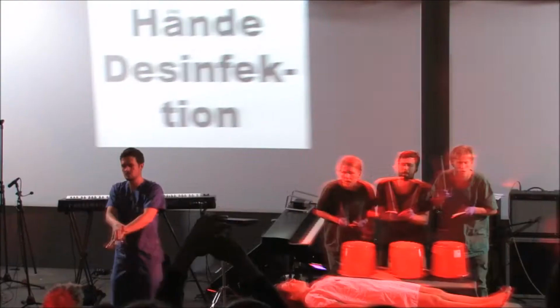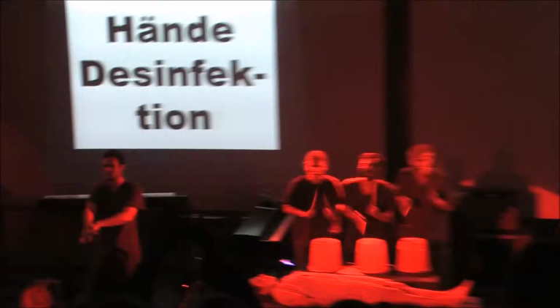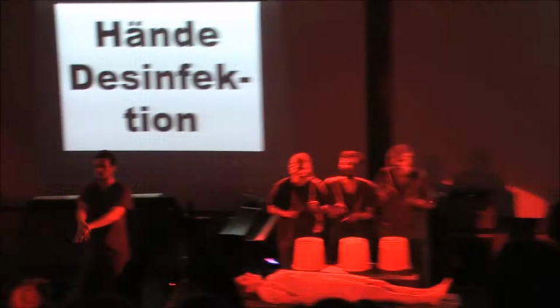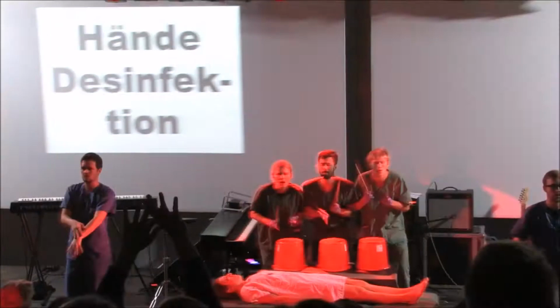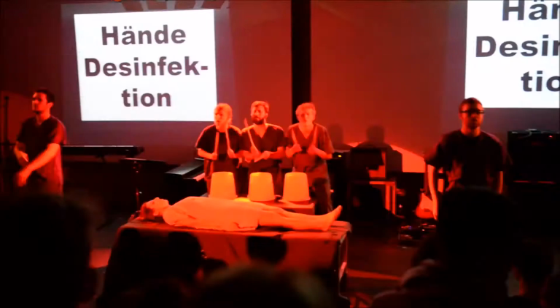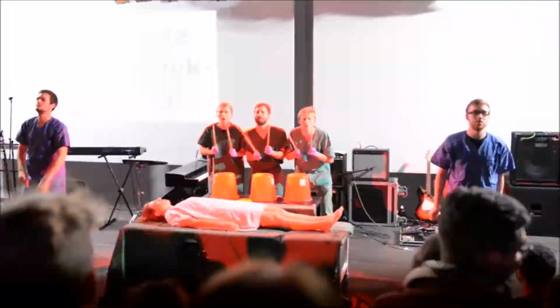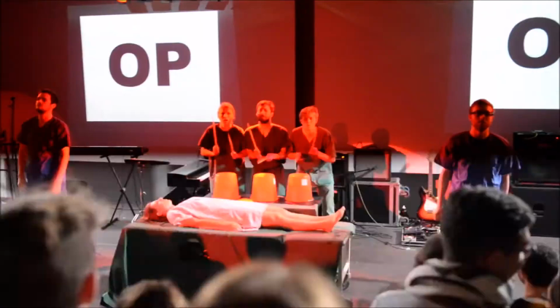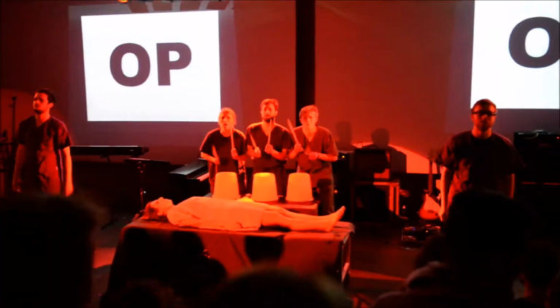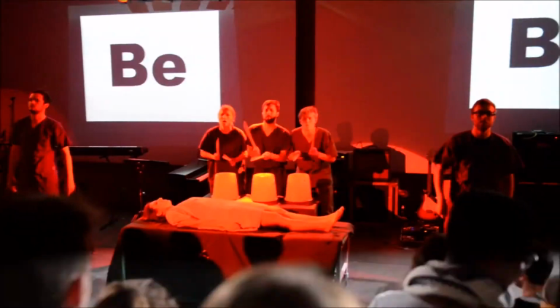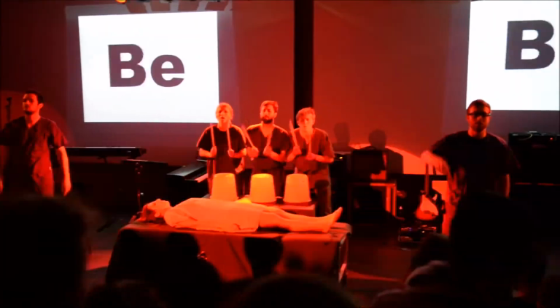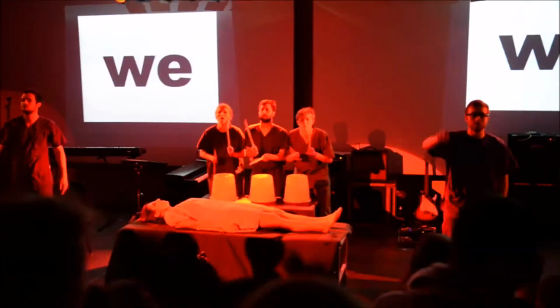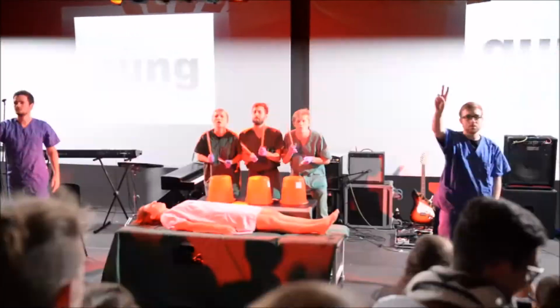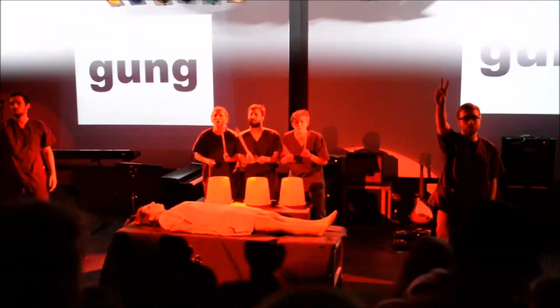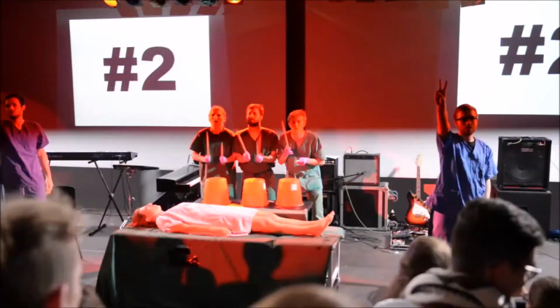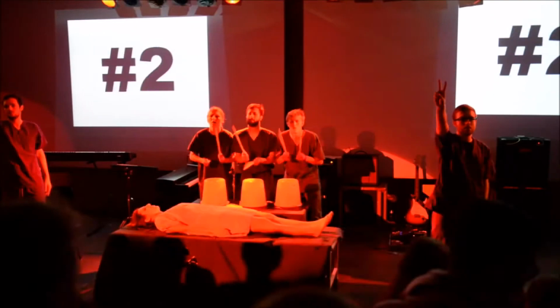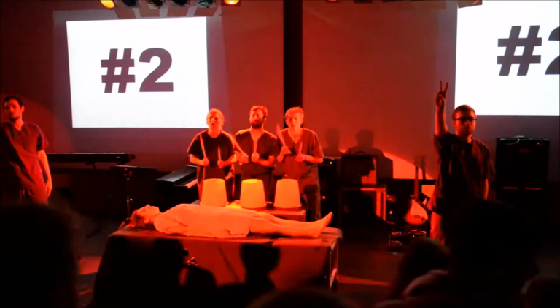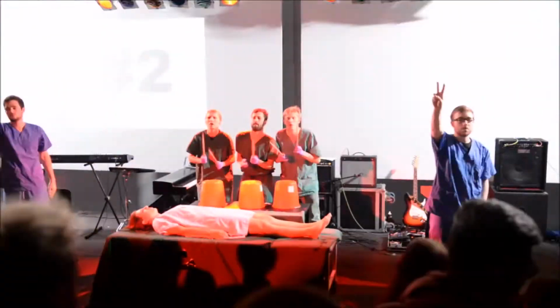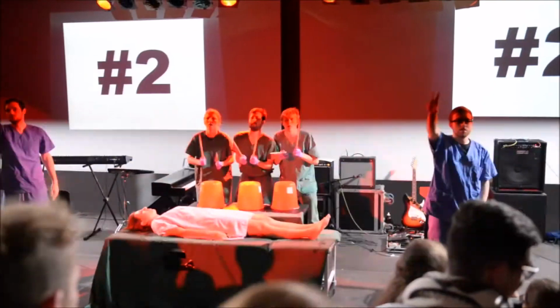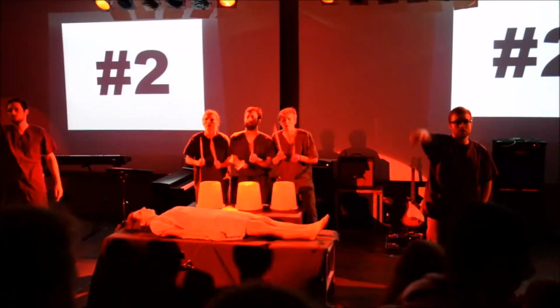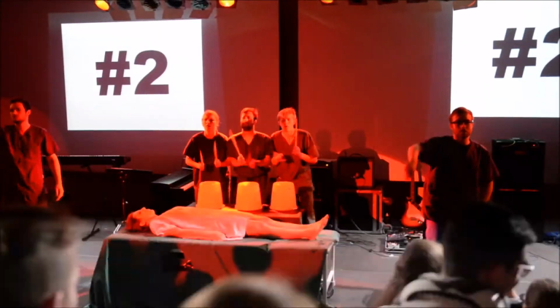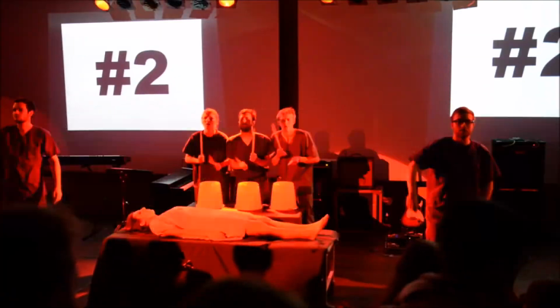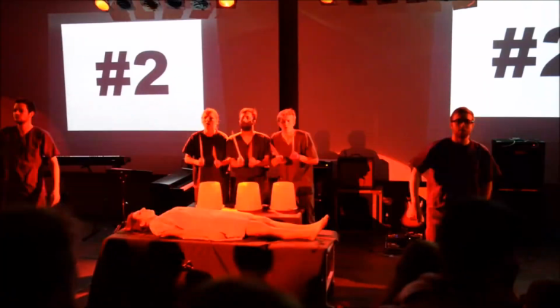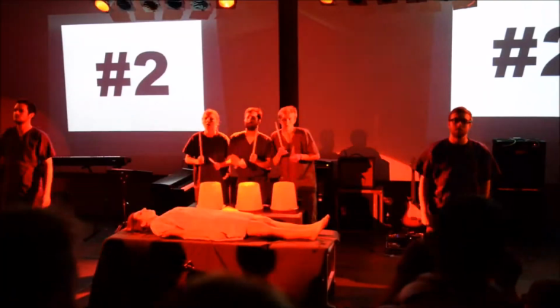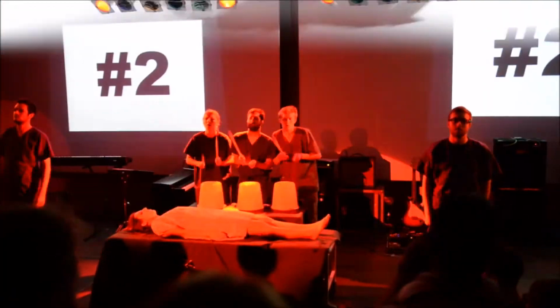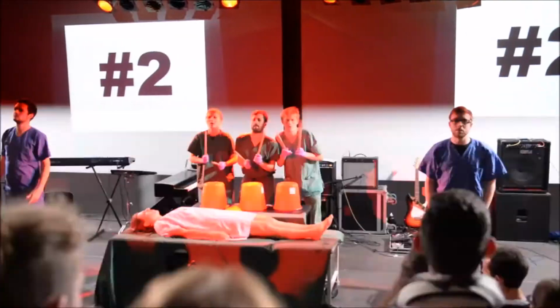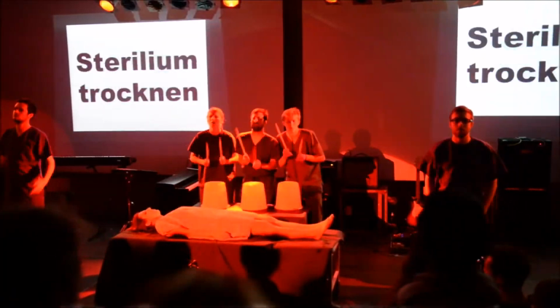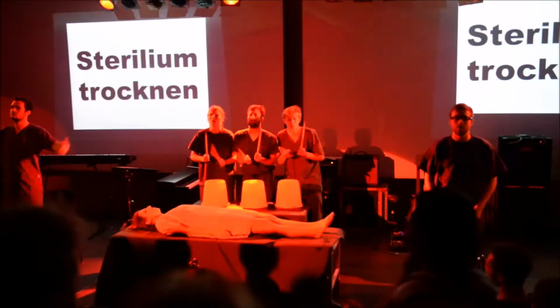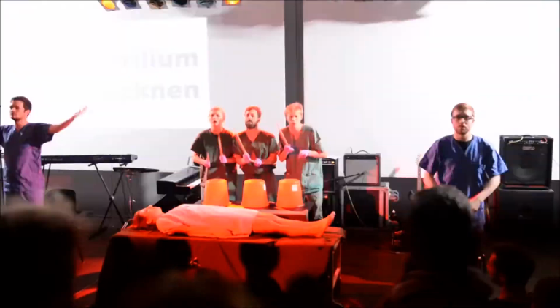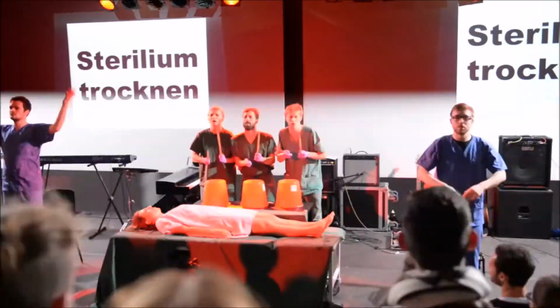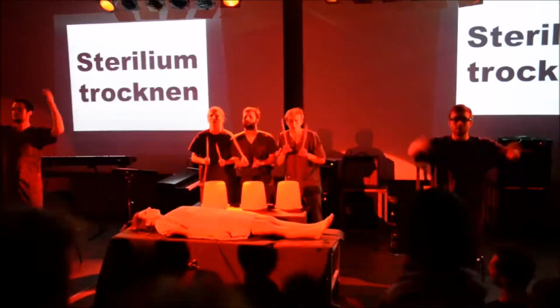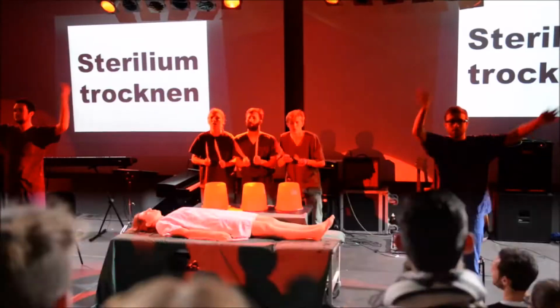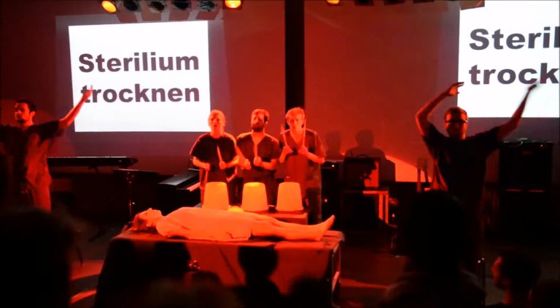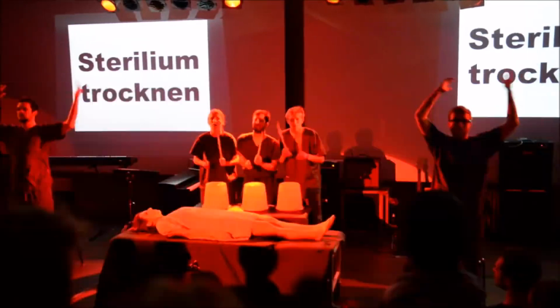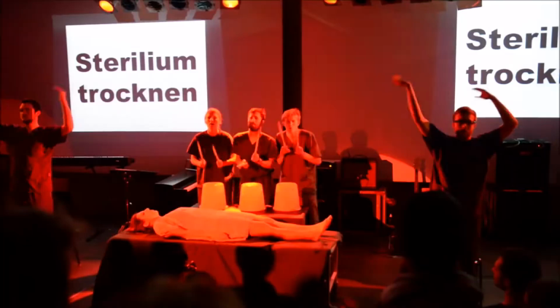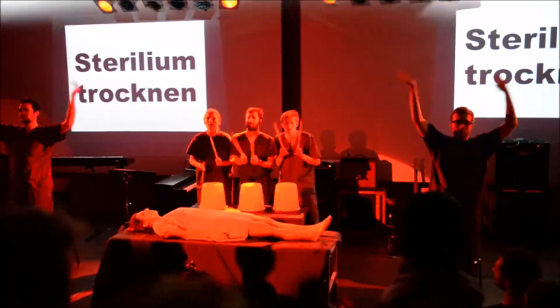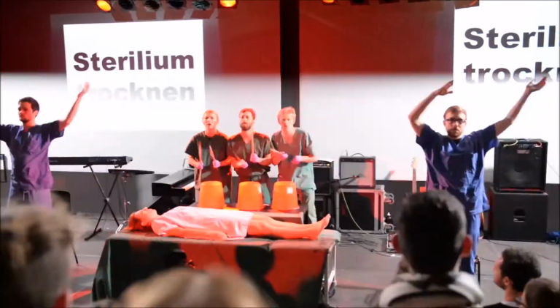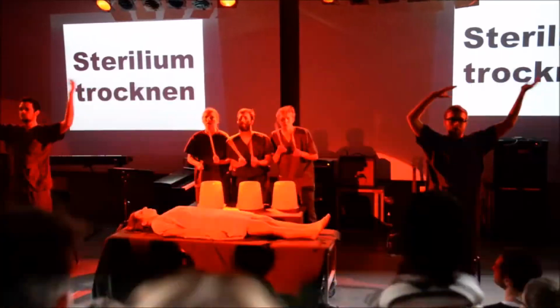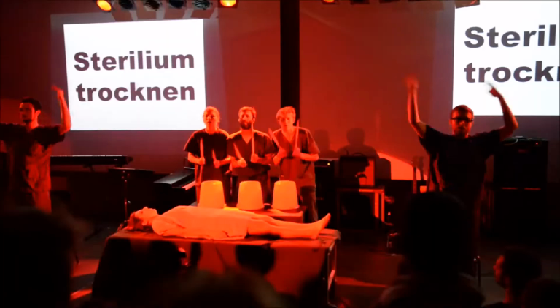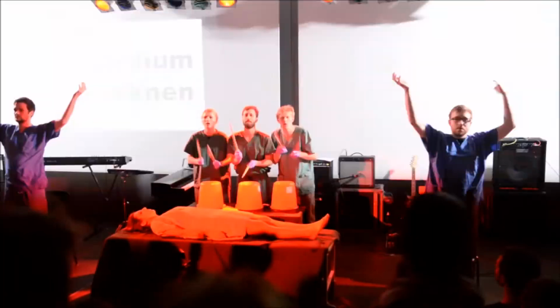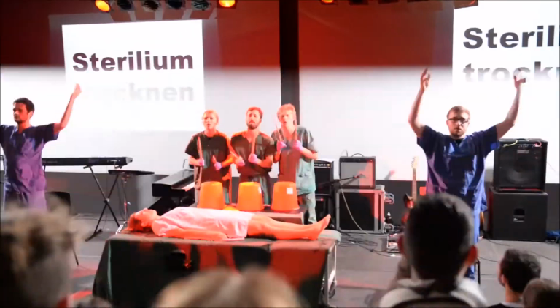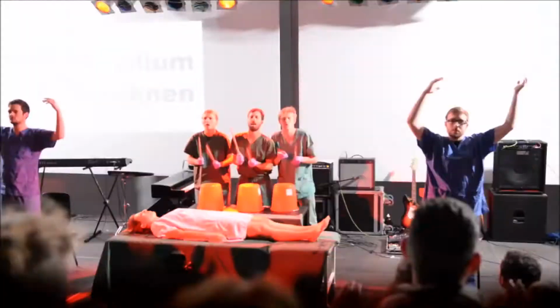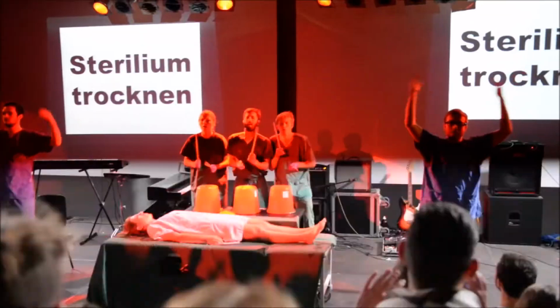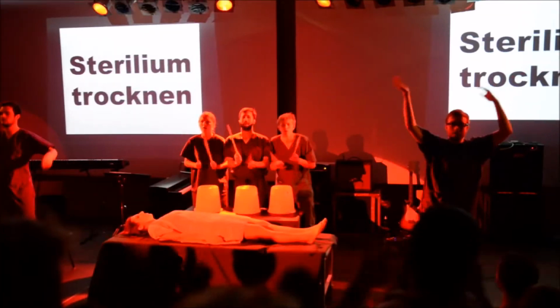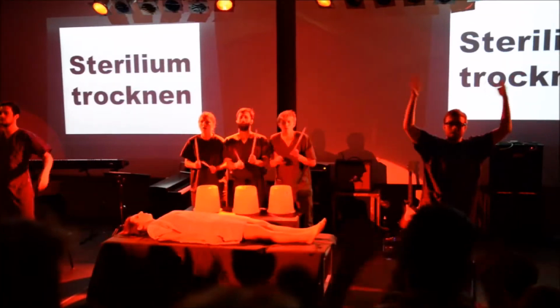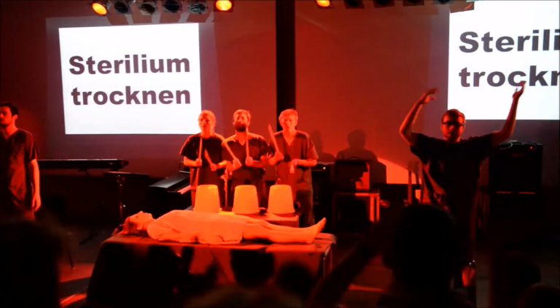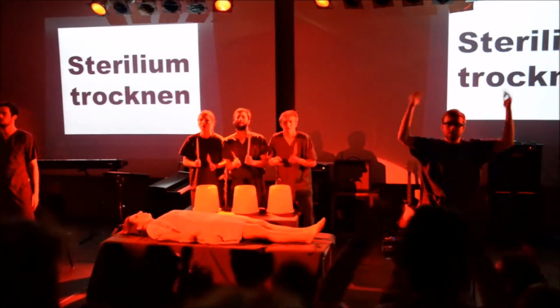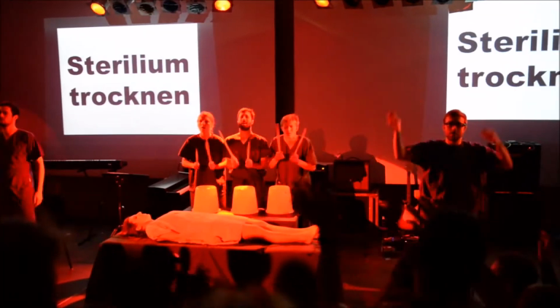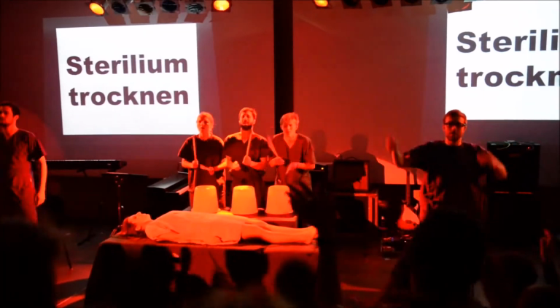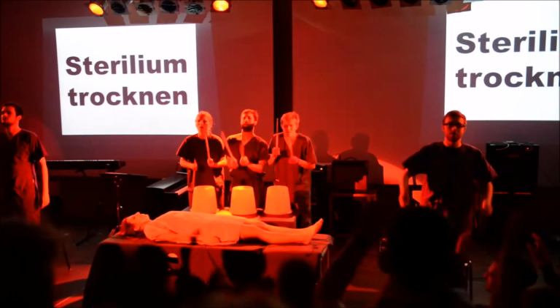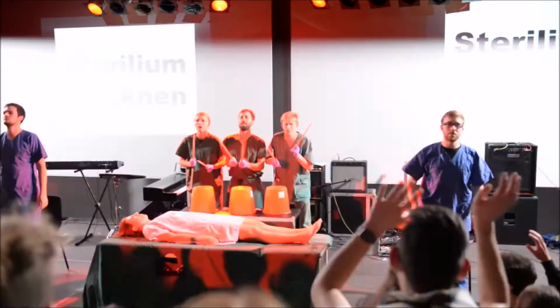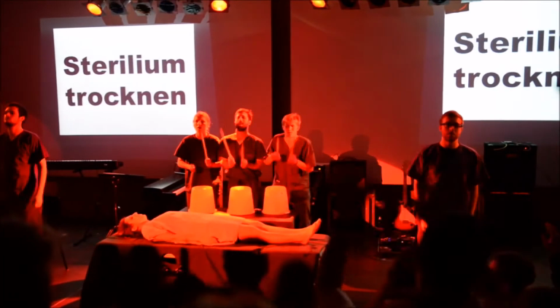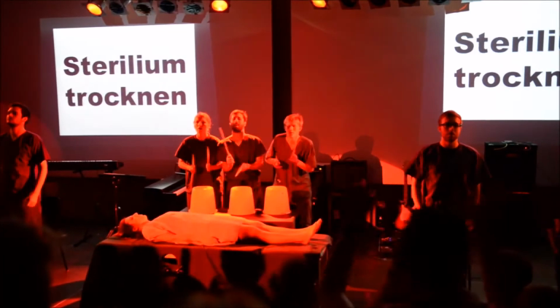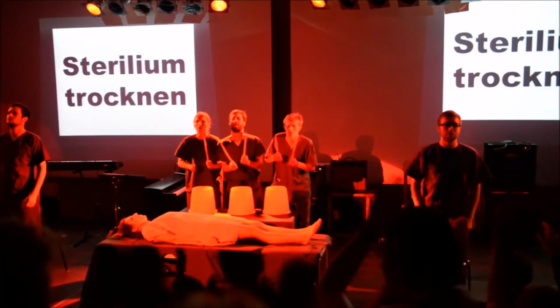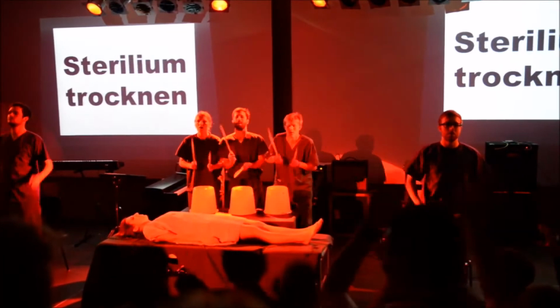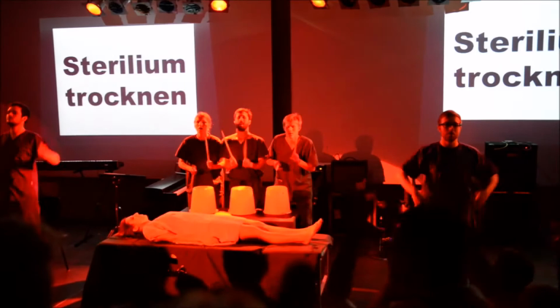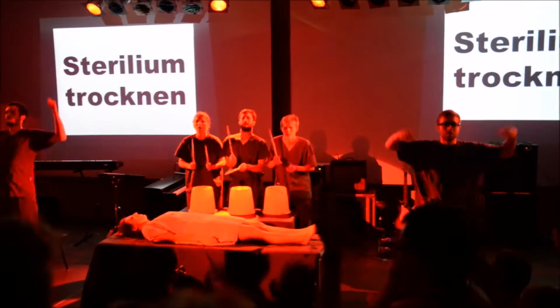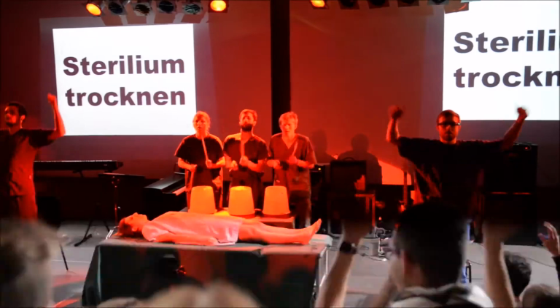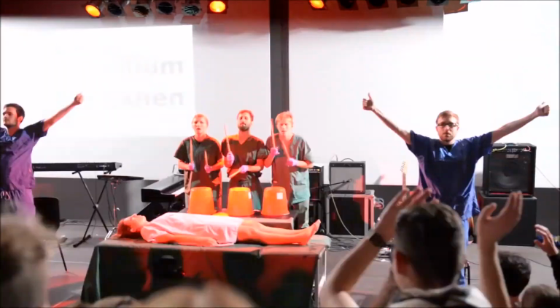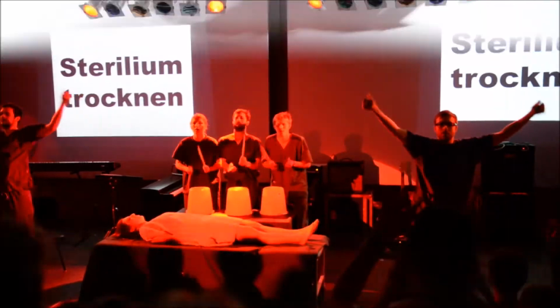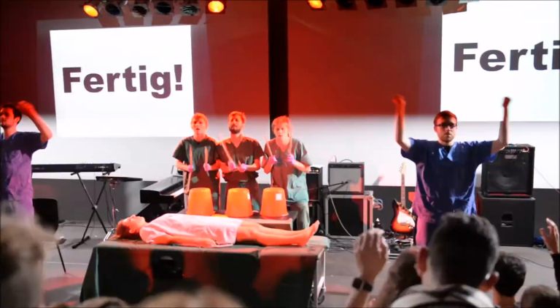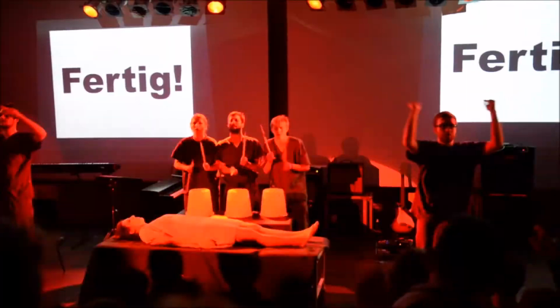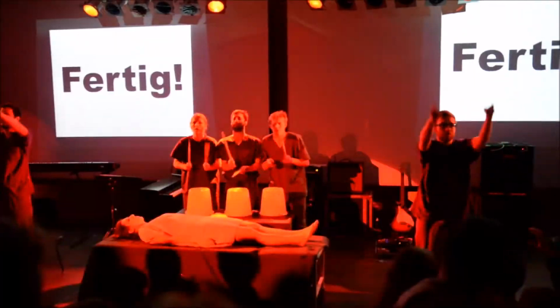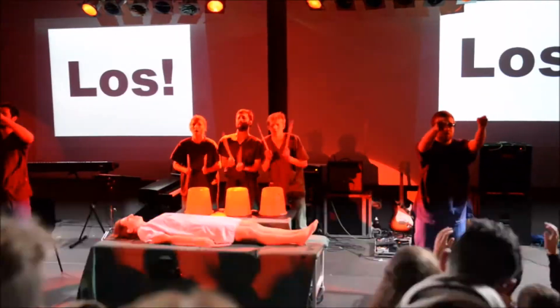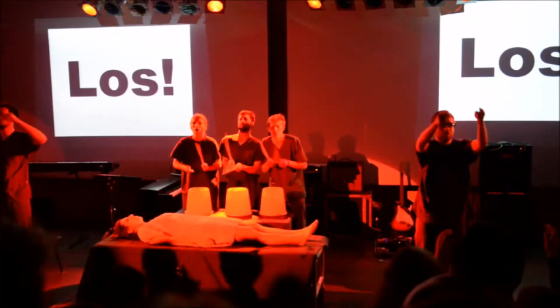OP-Bewegung Nummer 2: Sterilum trocknen lassen. Fertig, los!